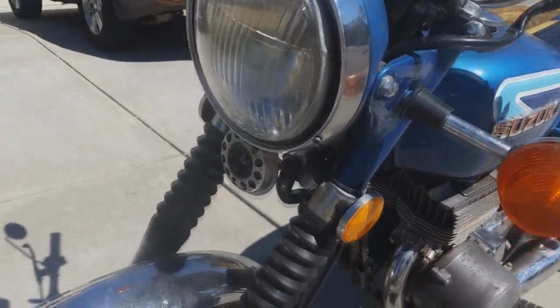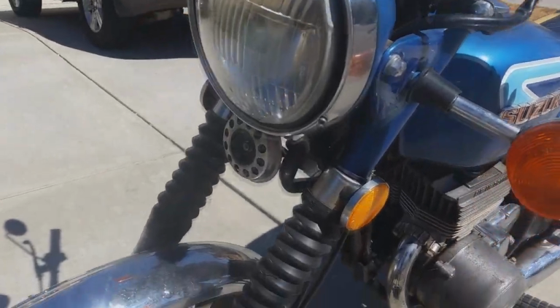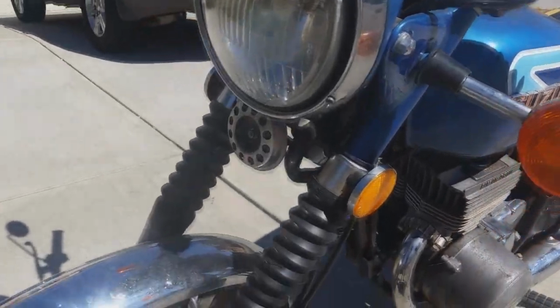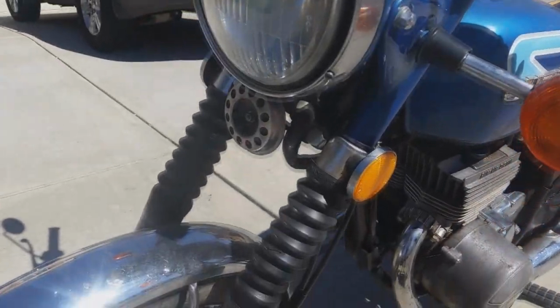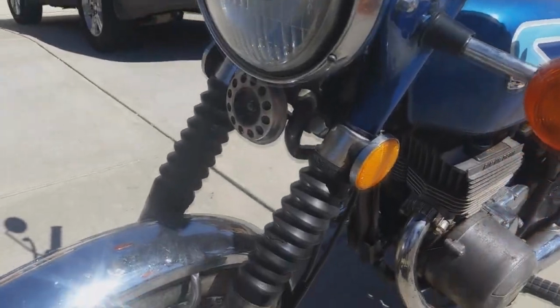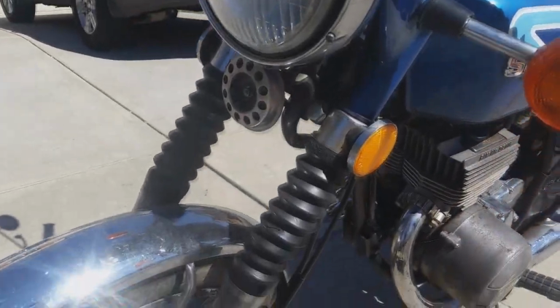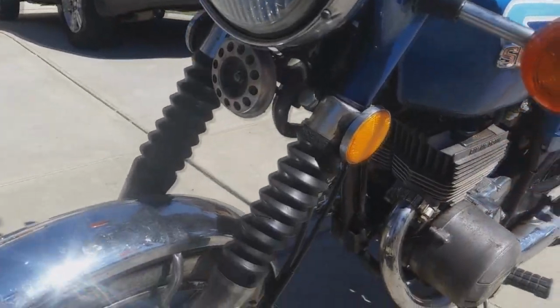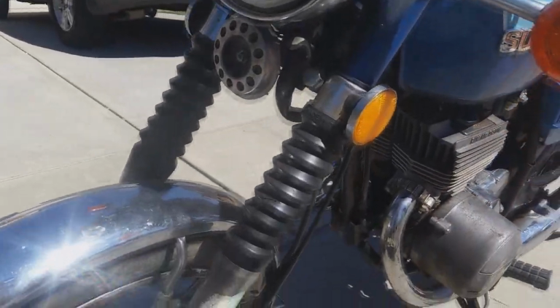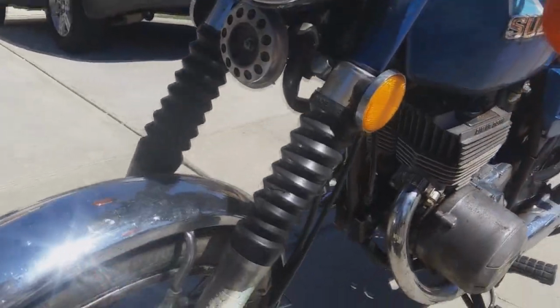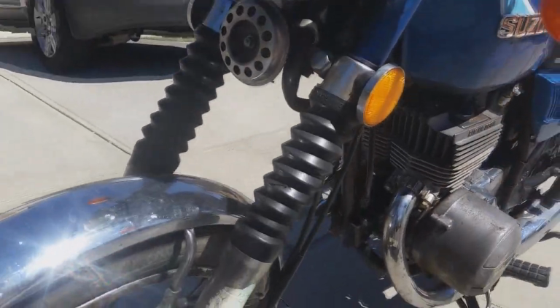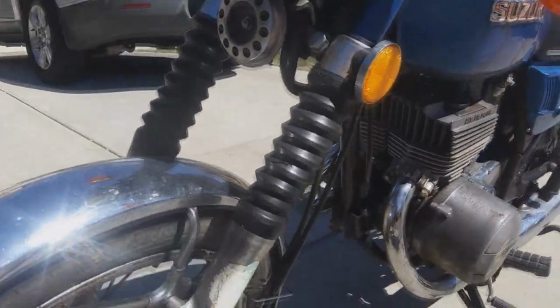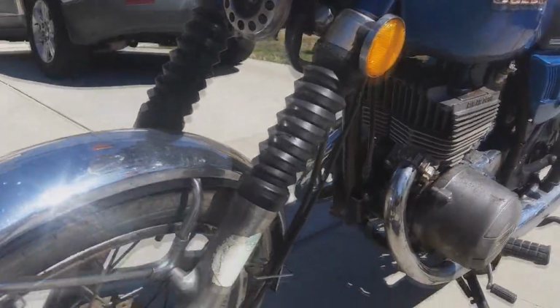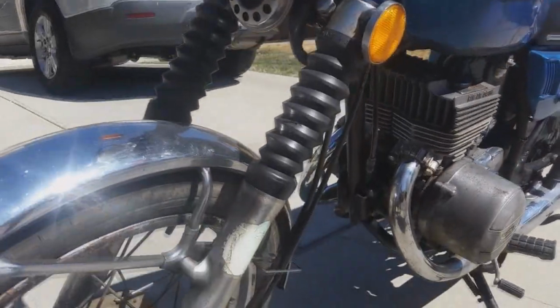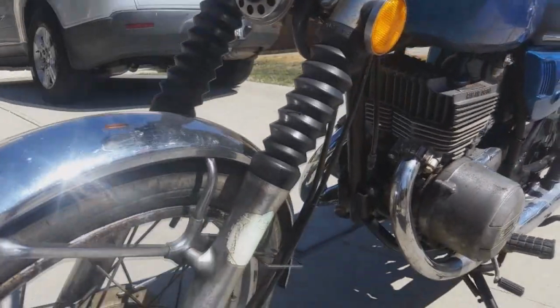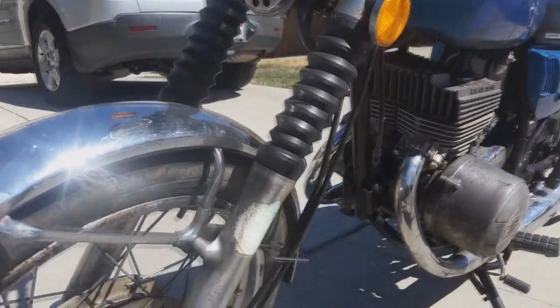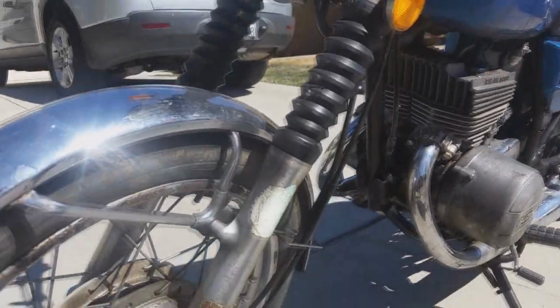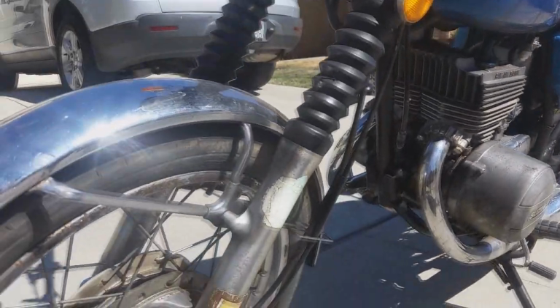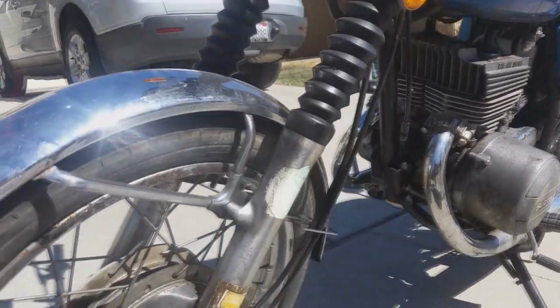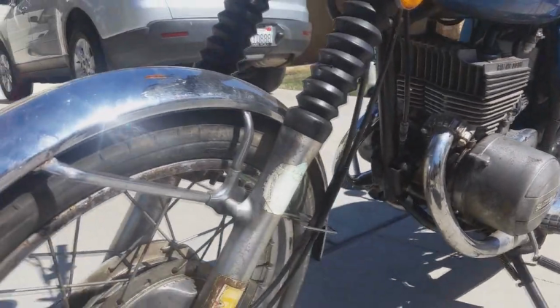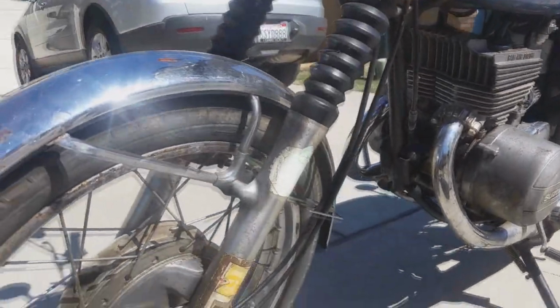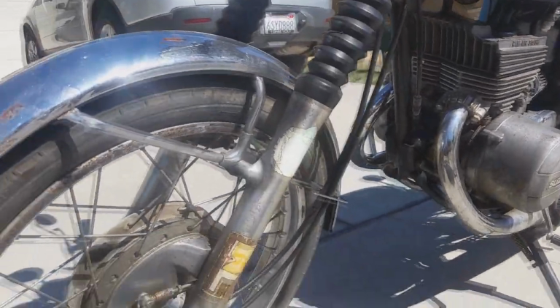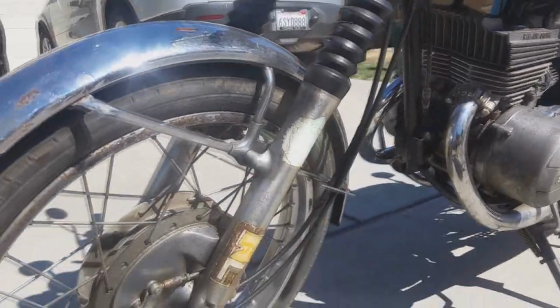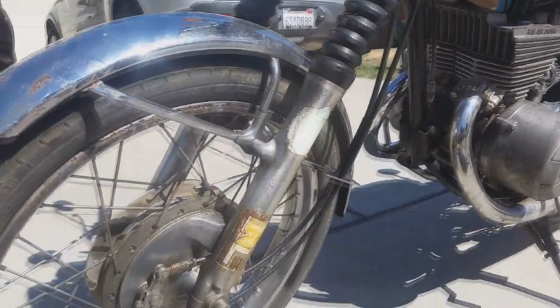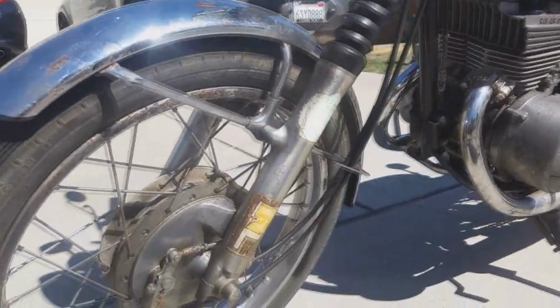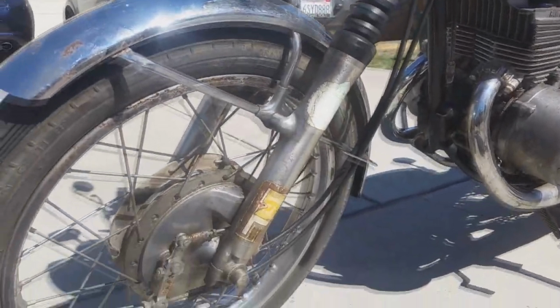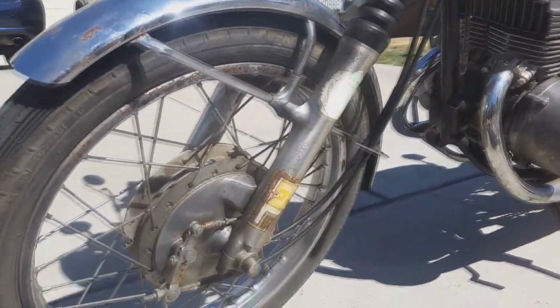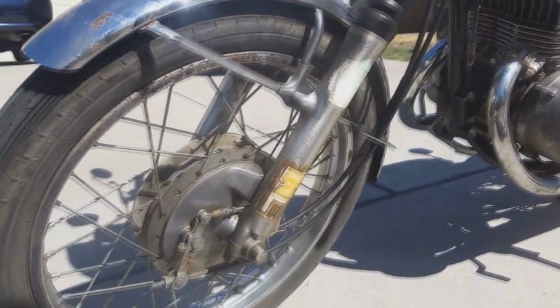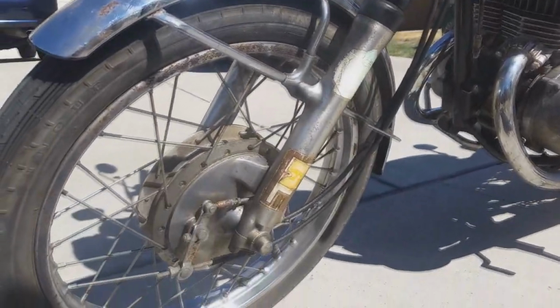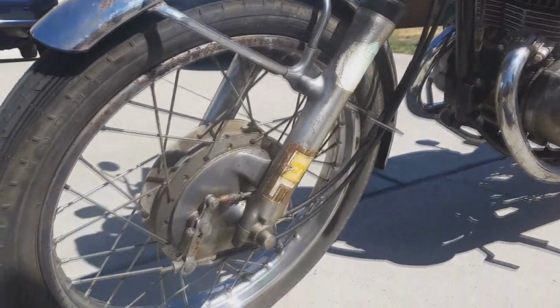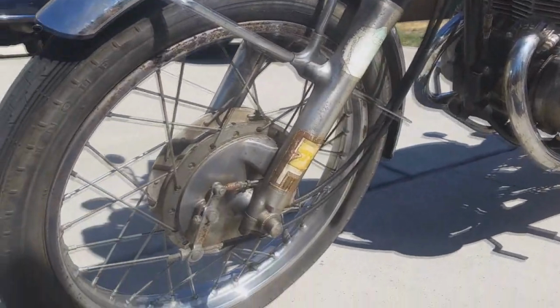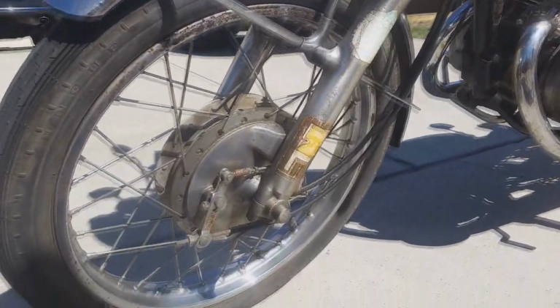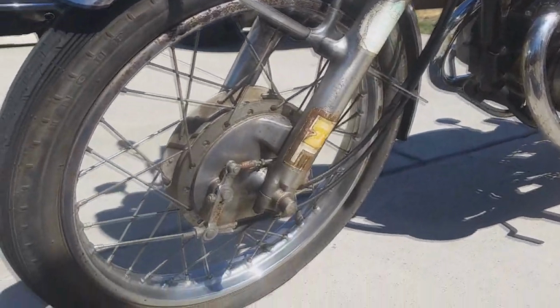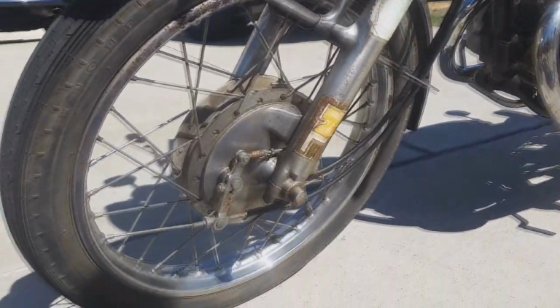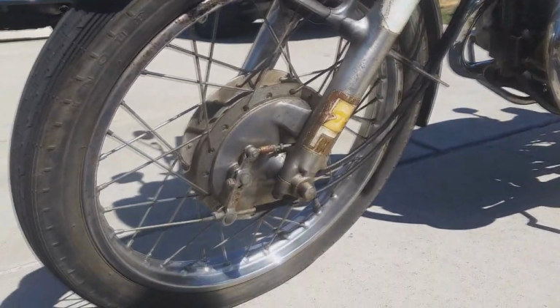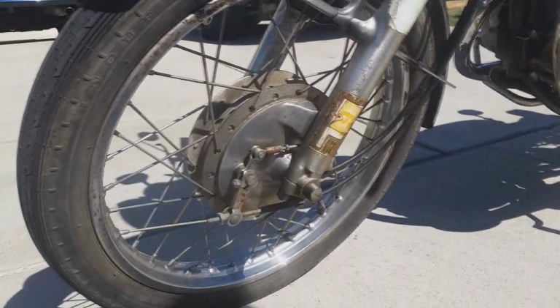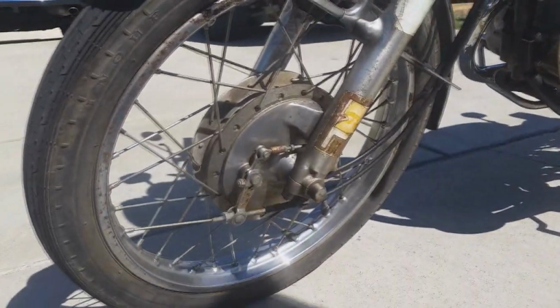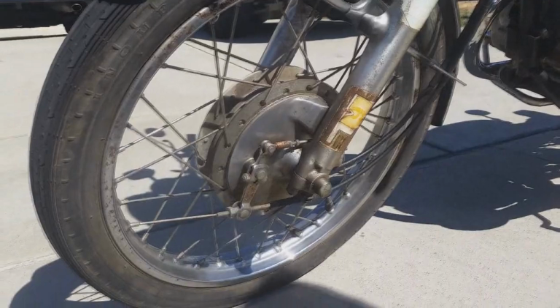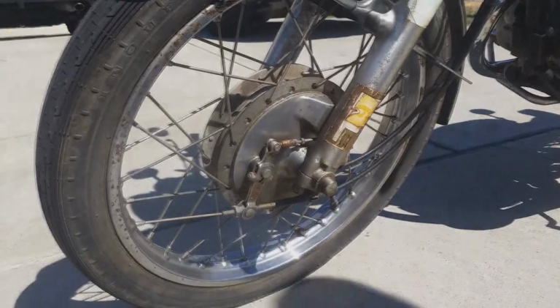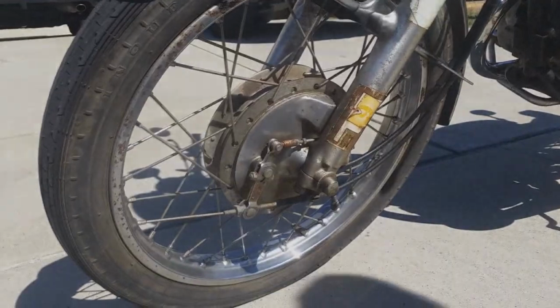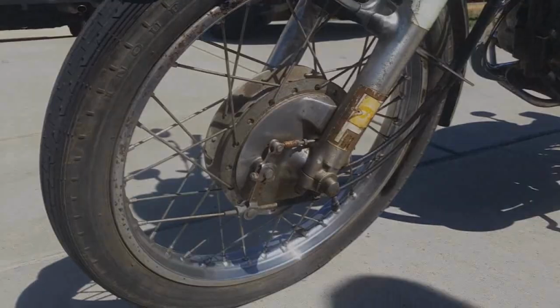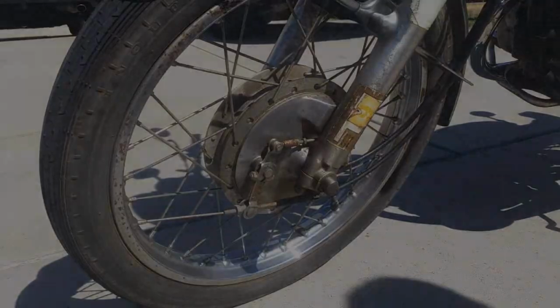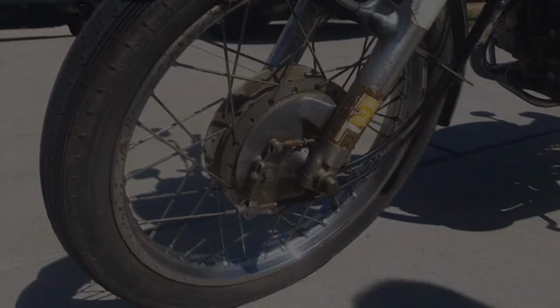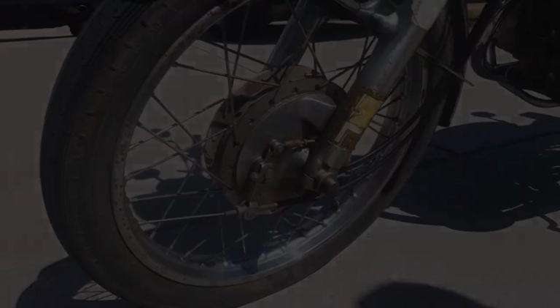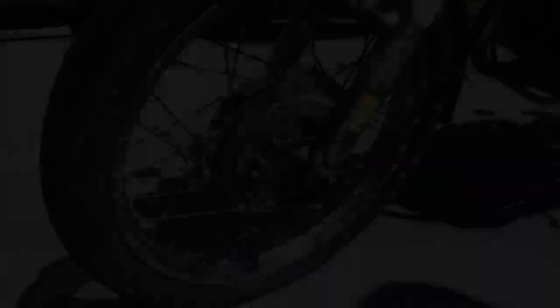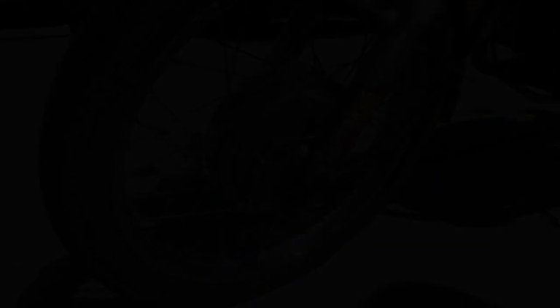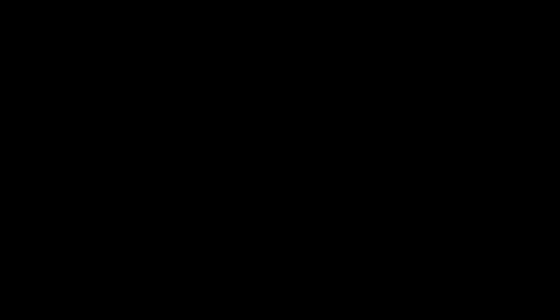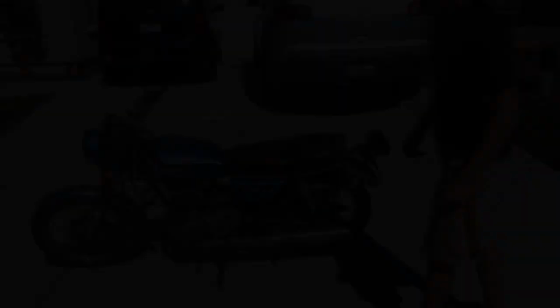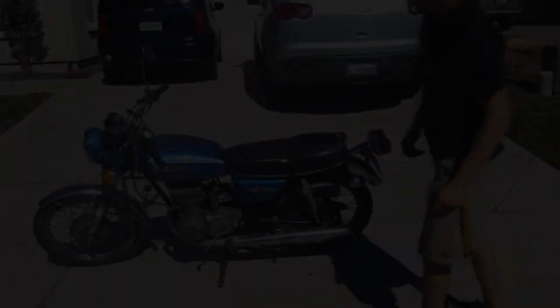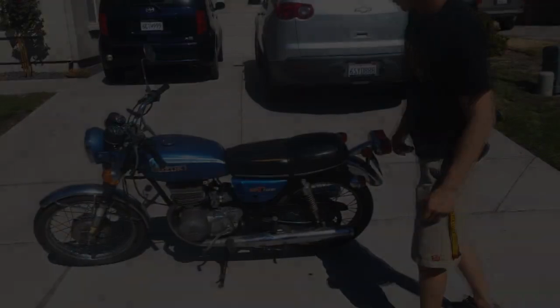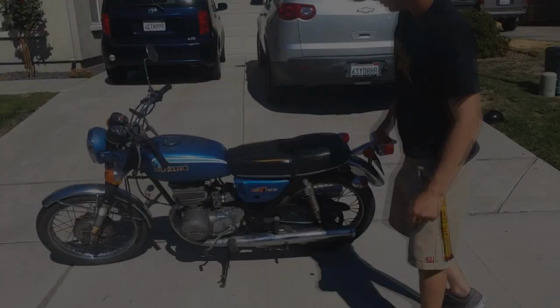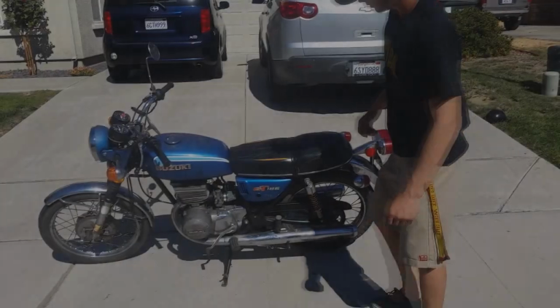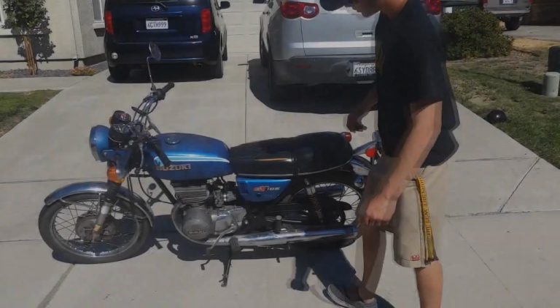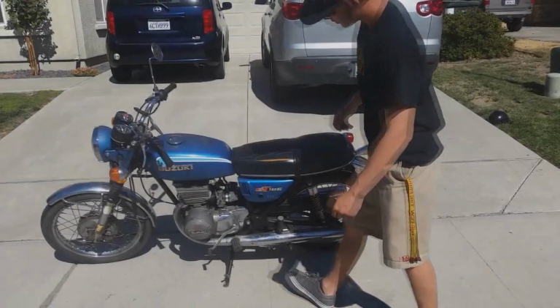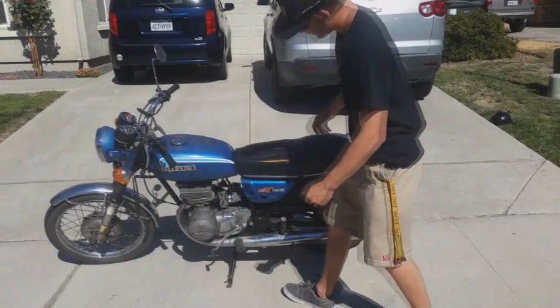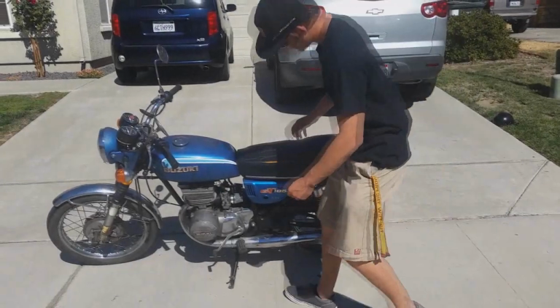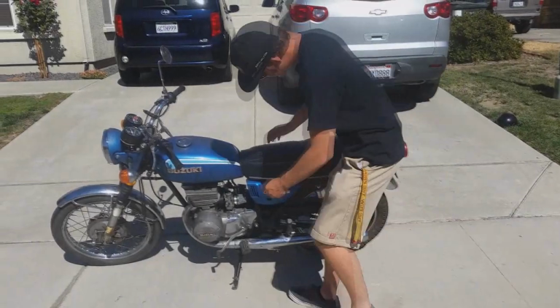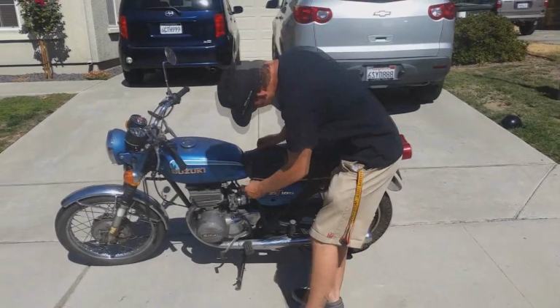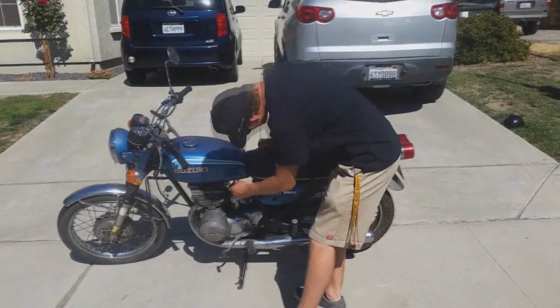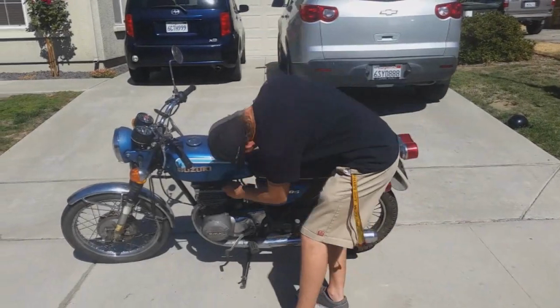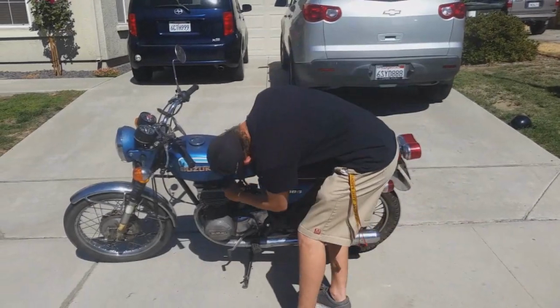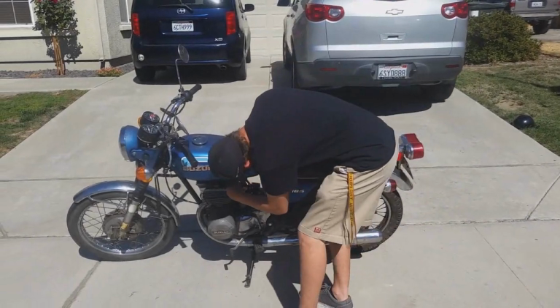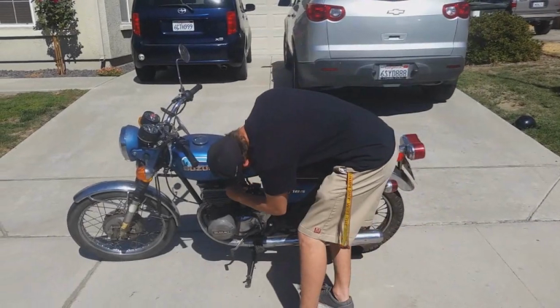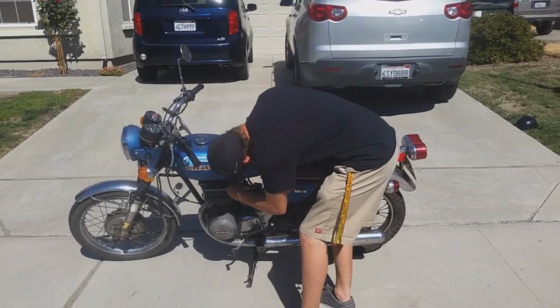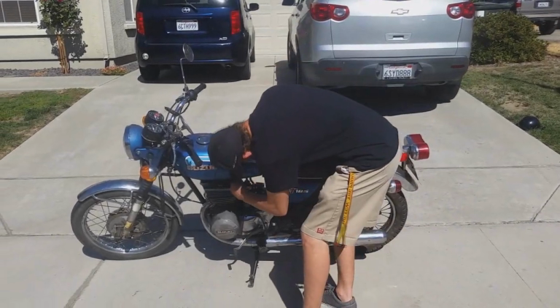This bike has a drum brake on the front and rear wheels, but Suzuki introduced a disc front brake the following year in 1974.